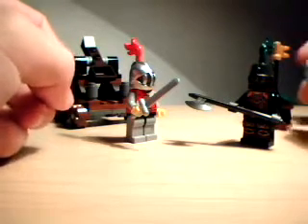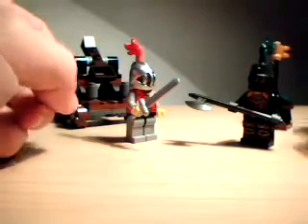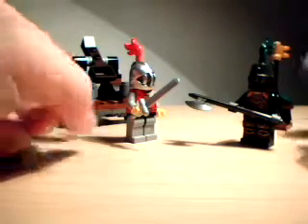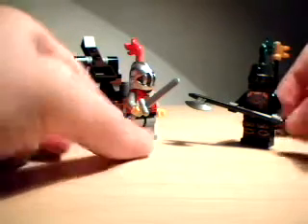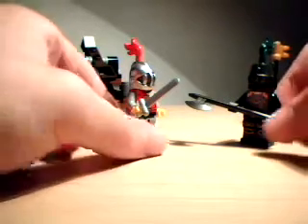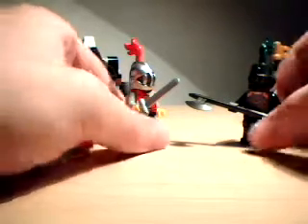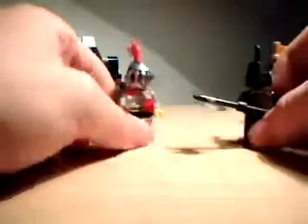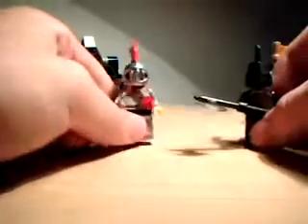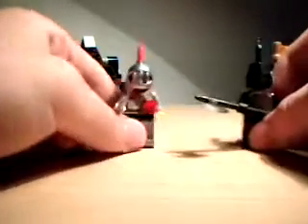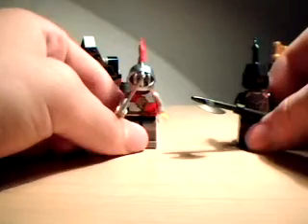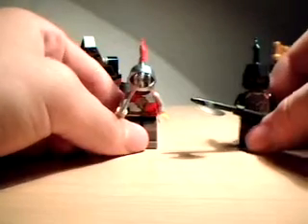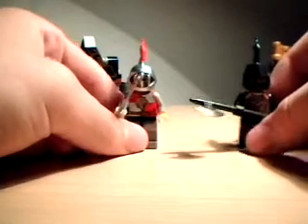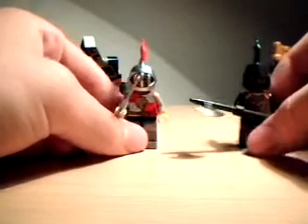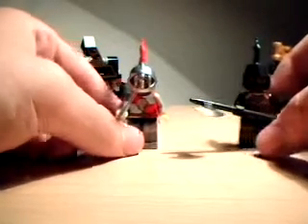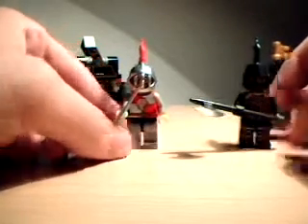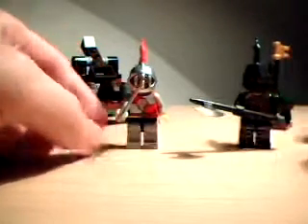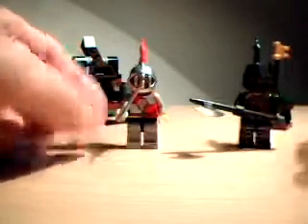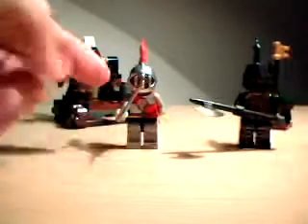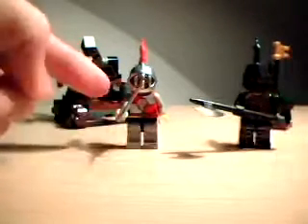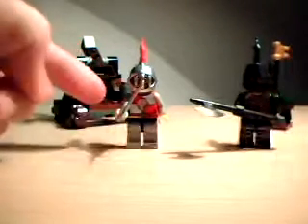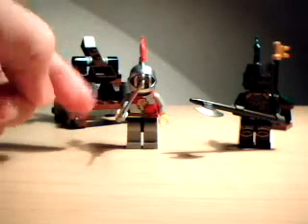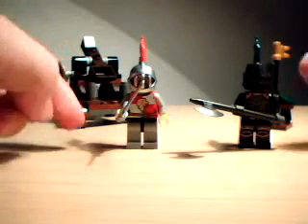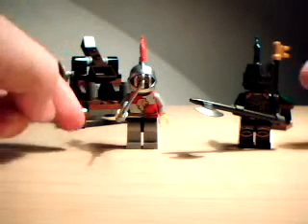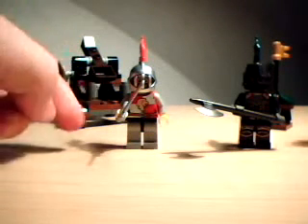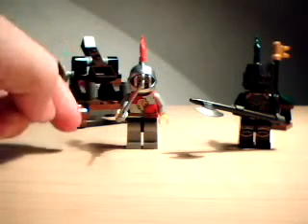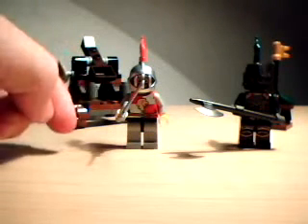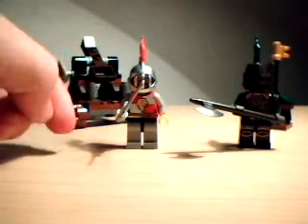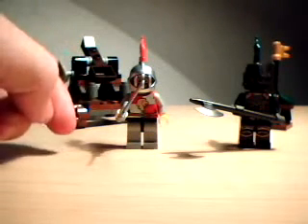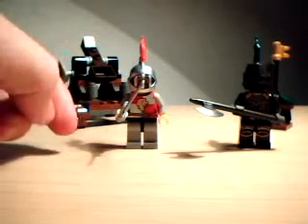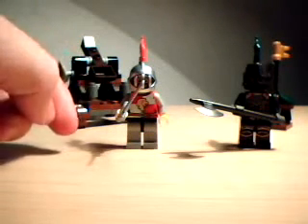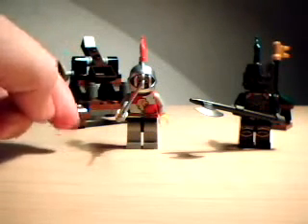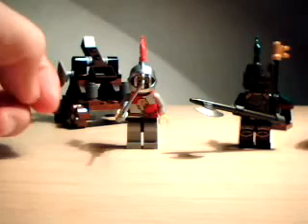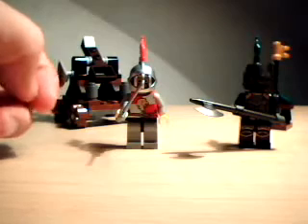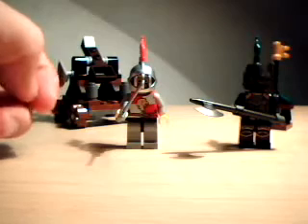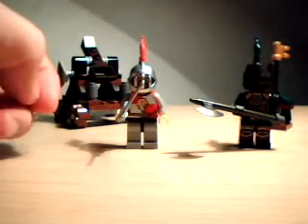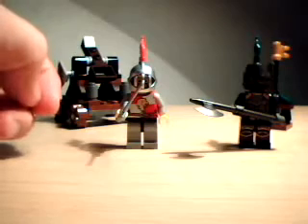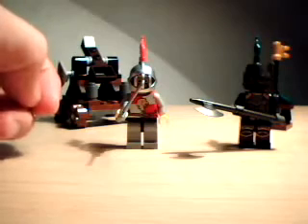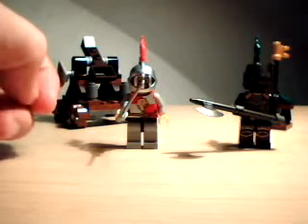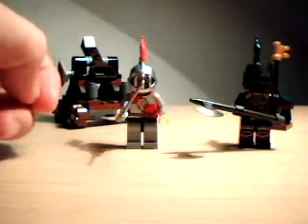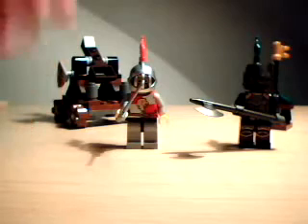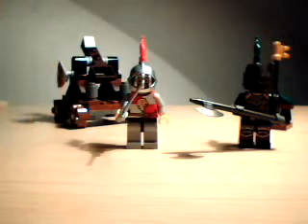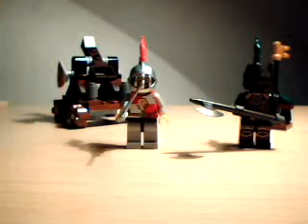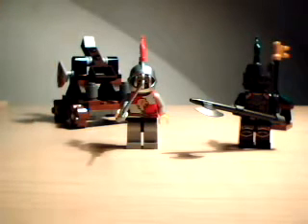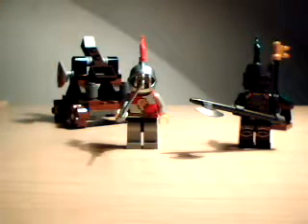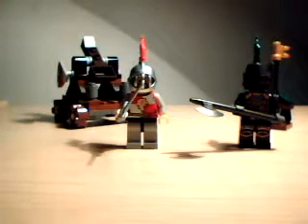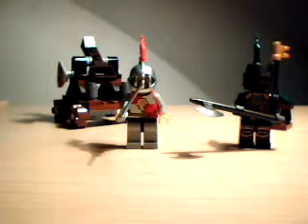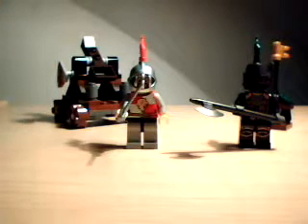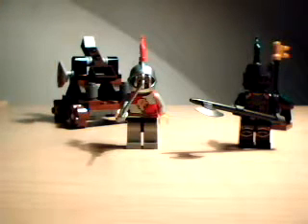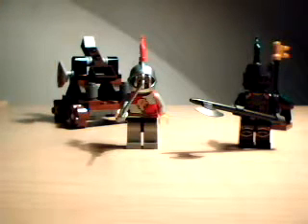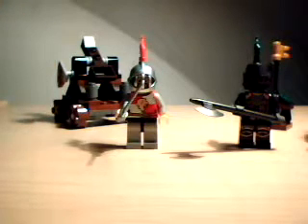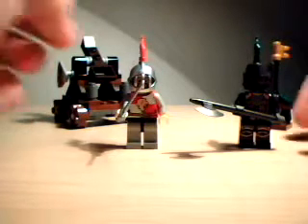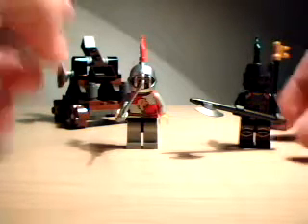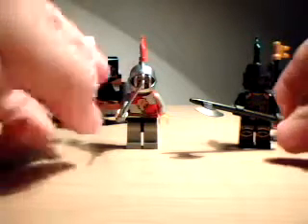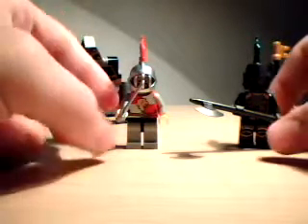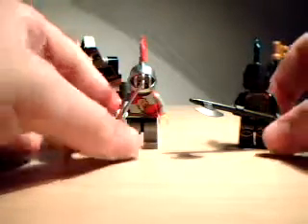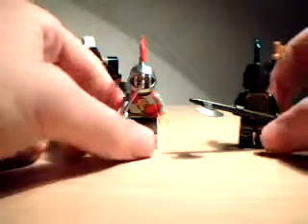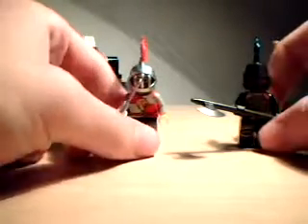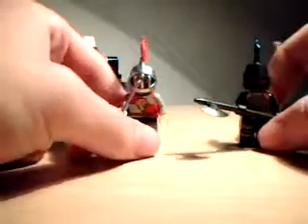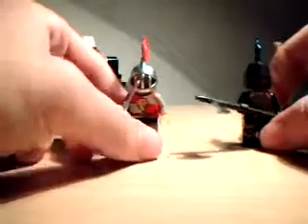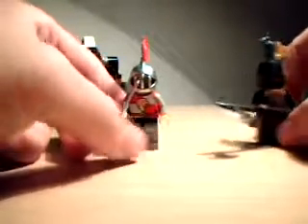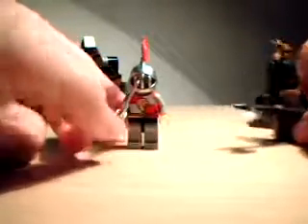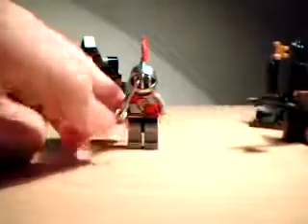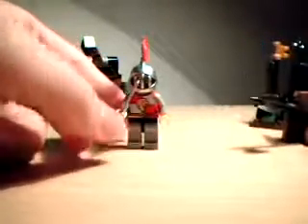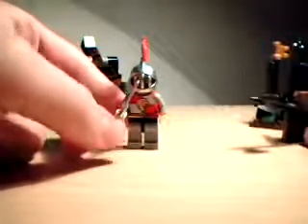It comes with these two knights: the King's Knight and the Dragon Knight — I believe that's the name of them. These are cool minifigs.